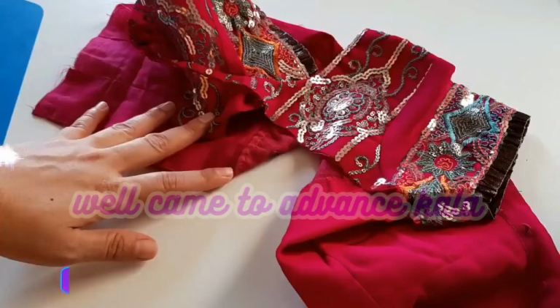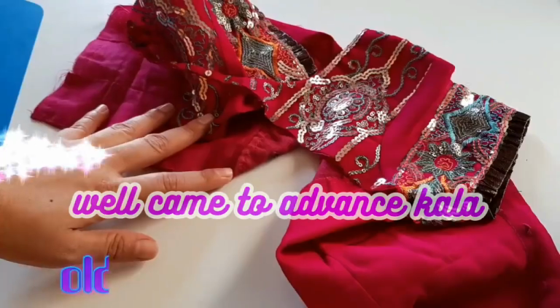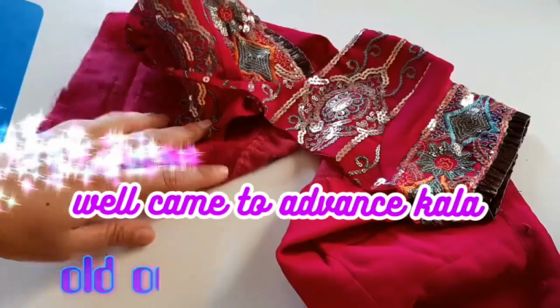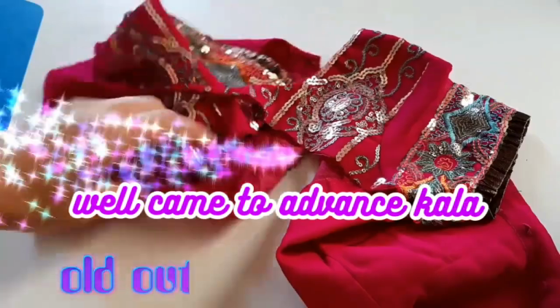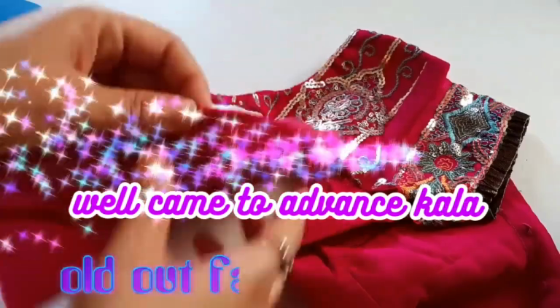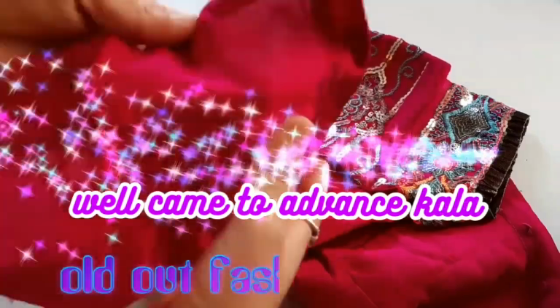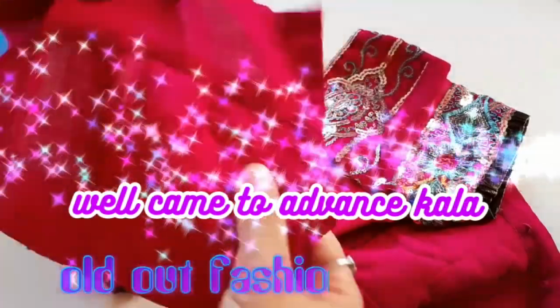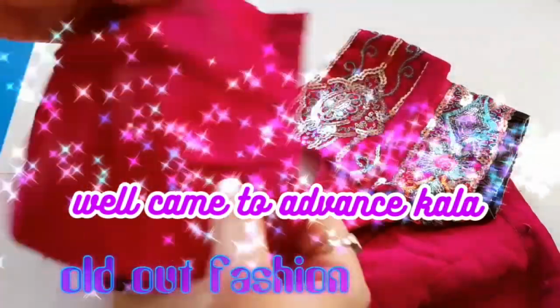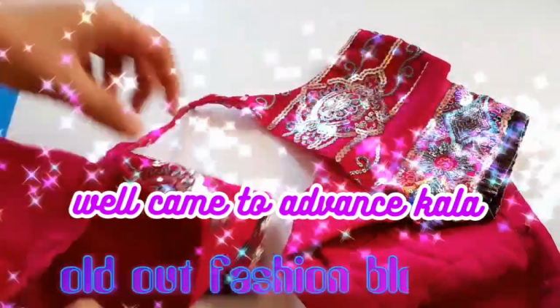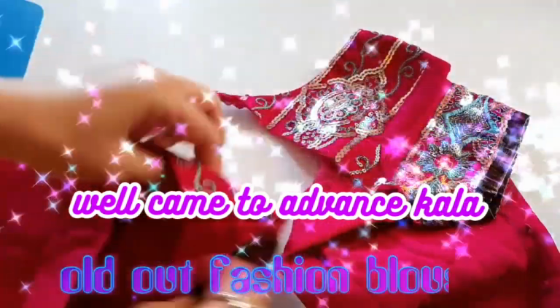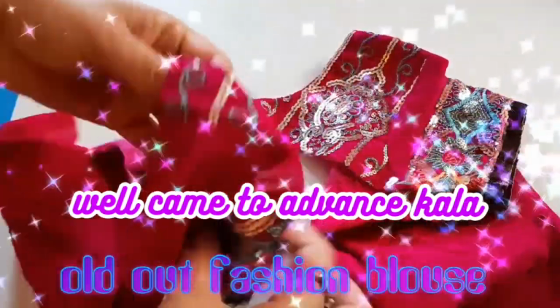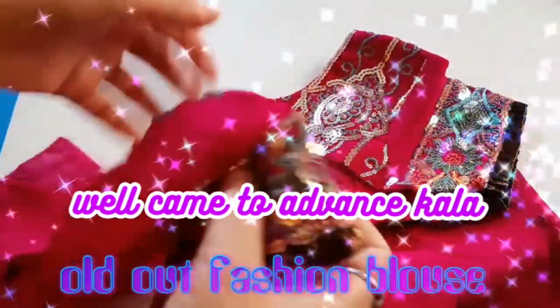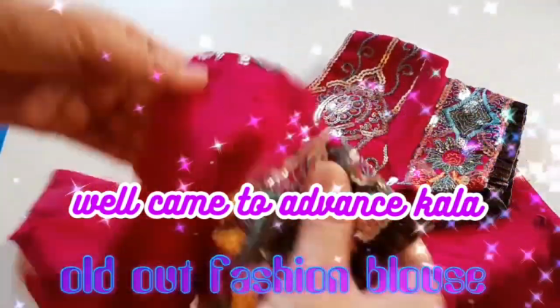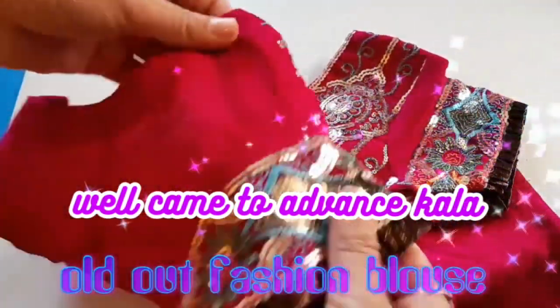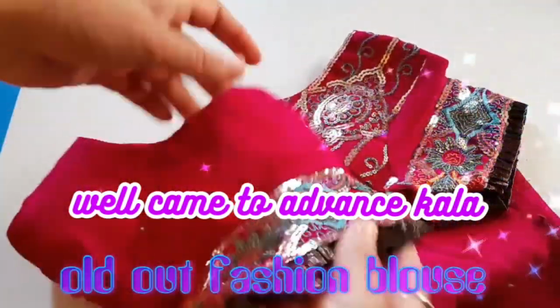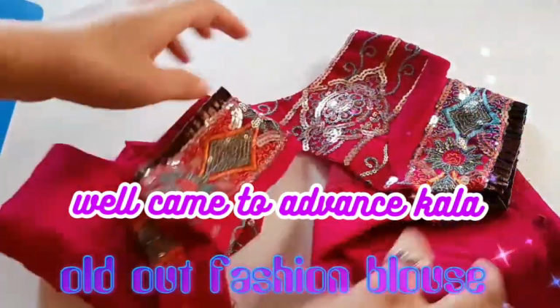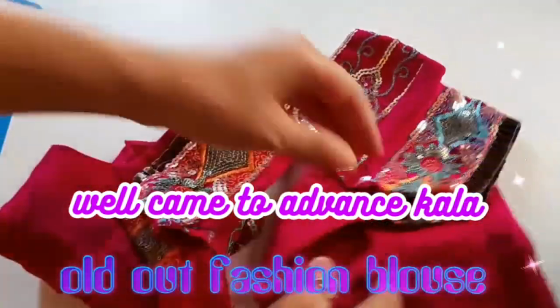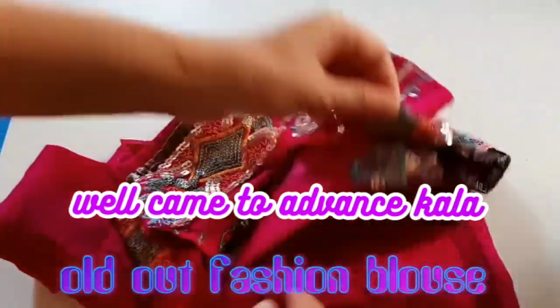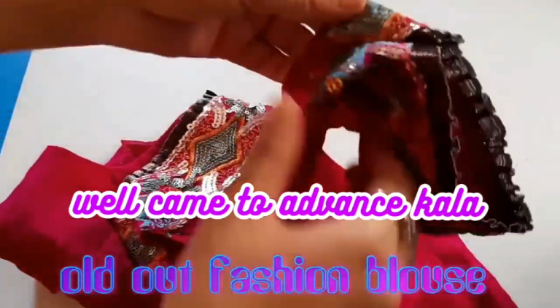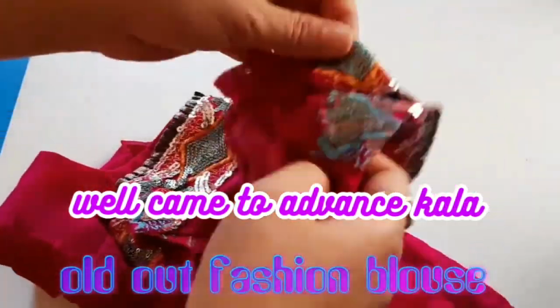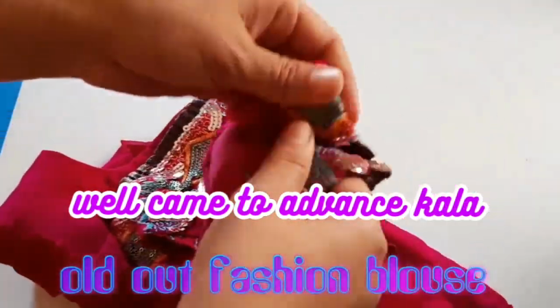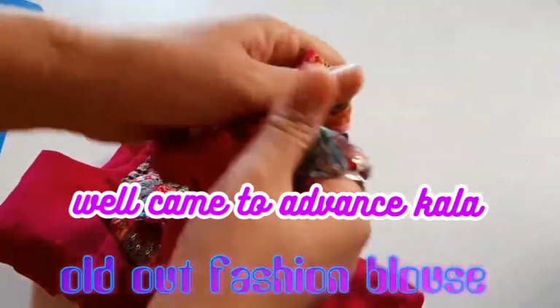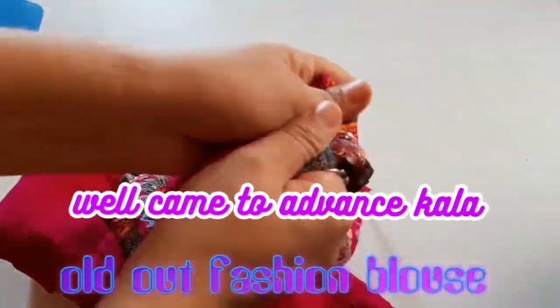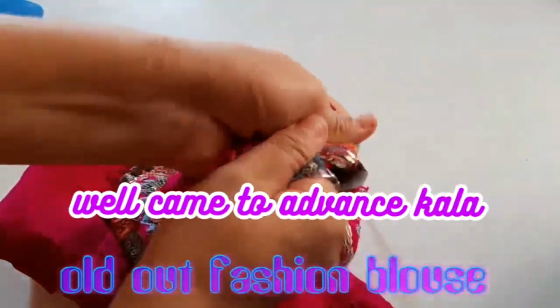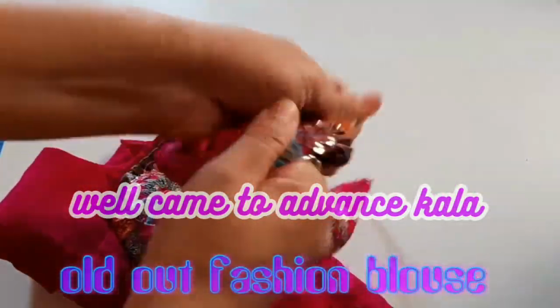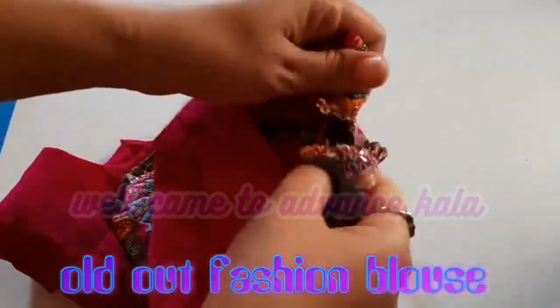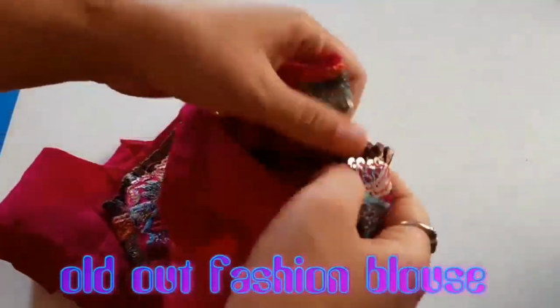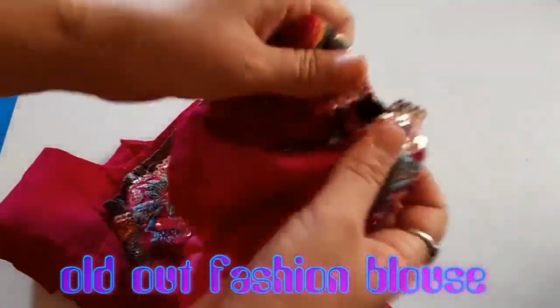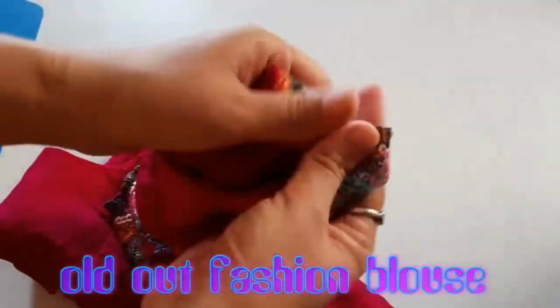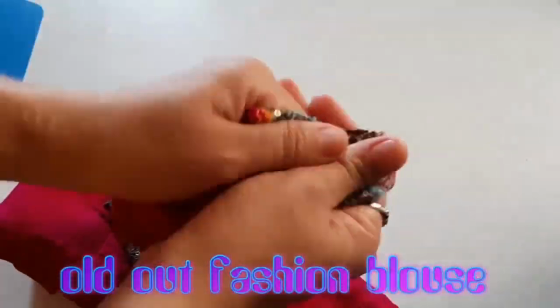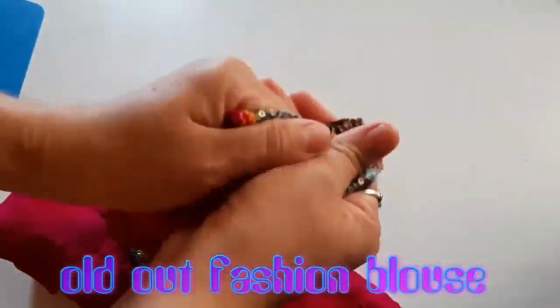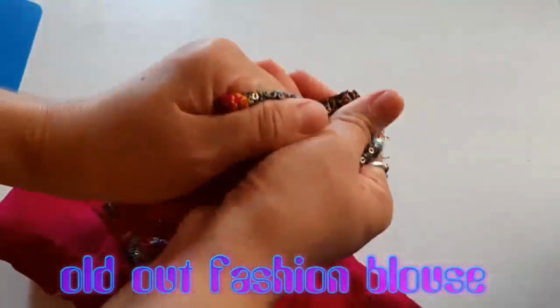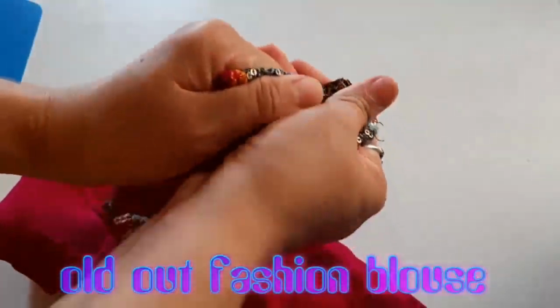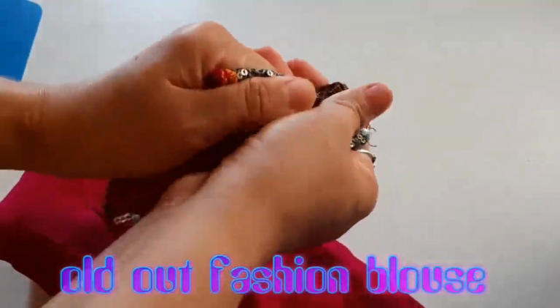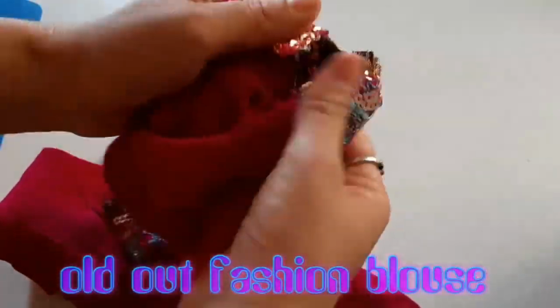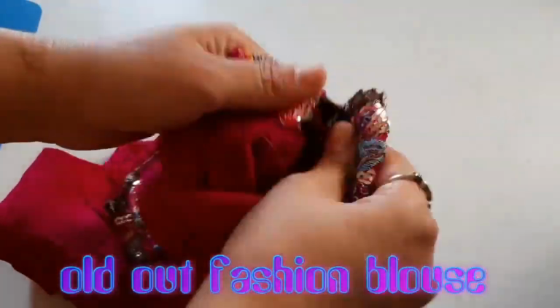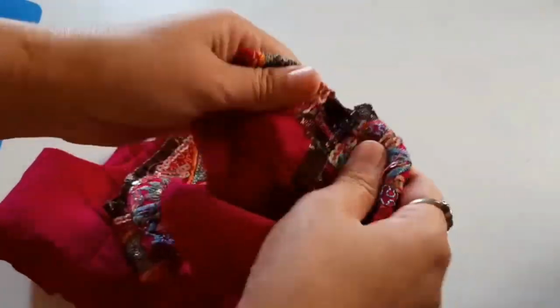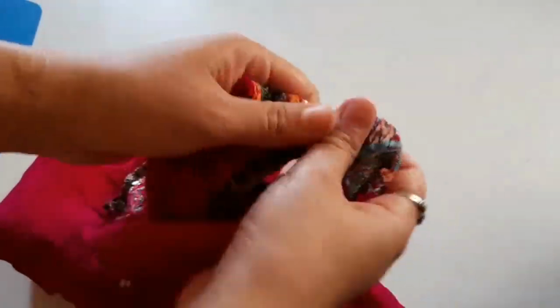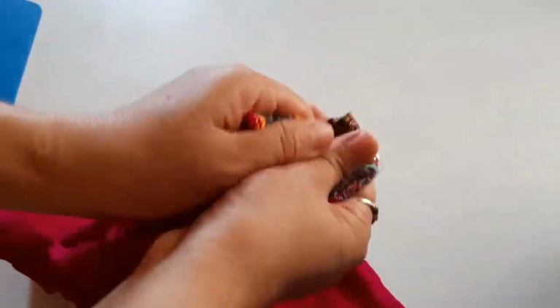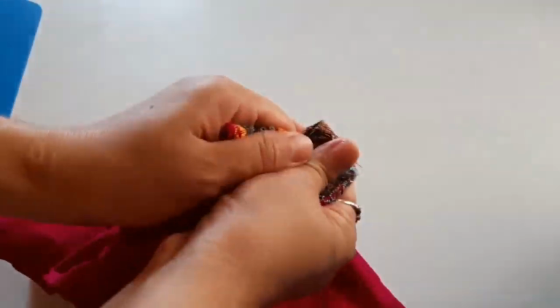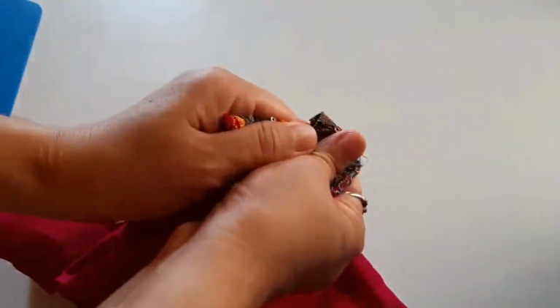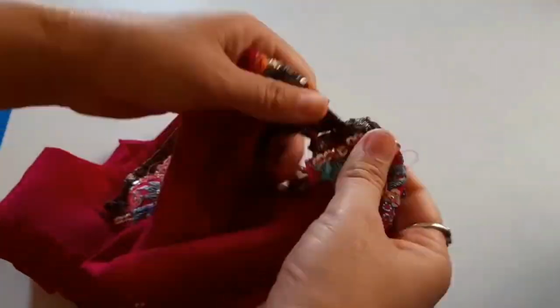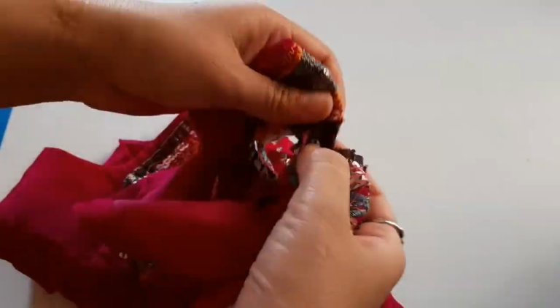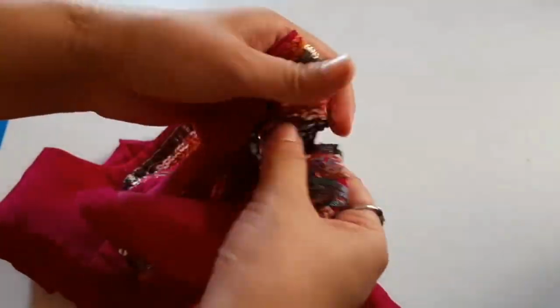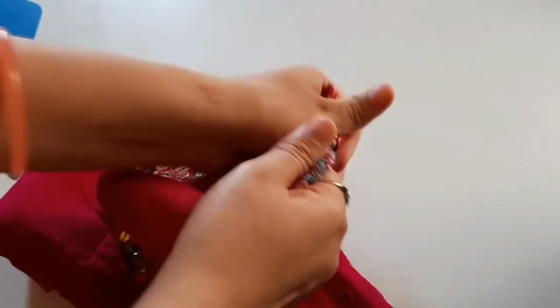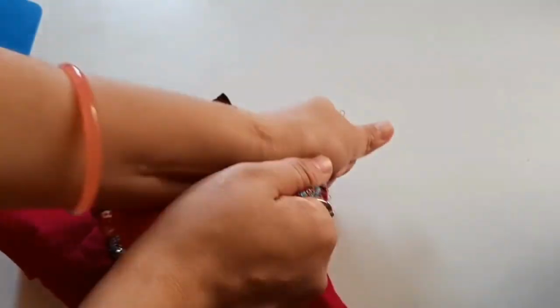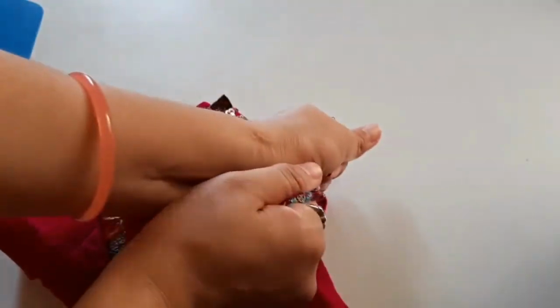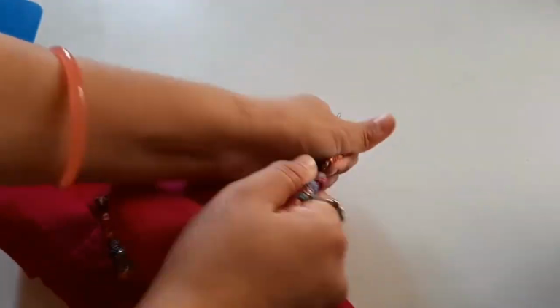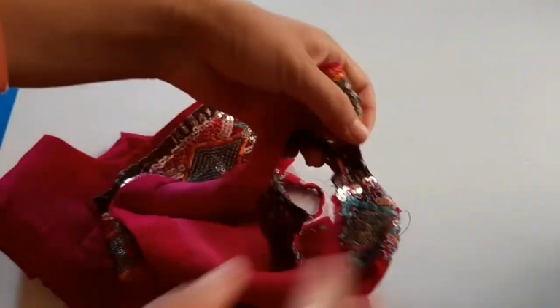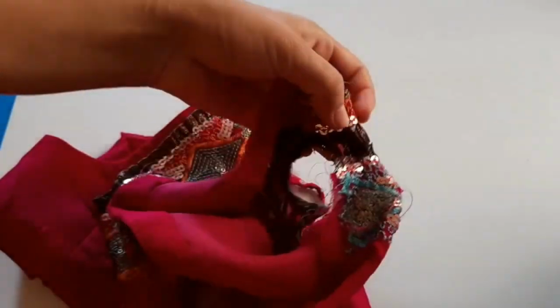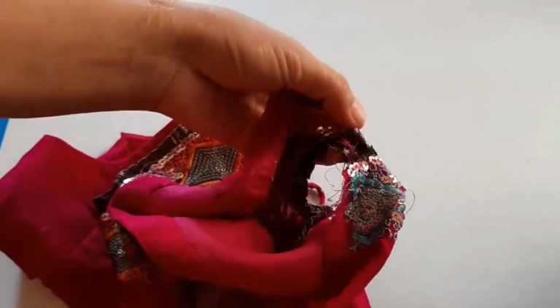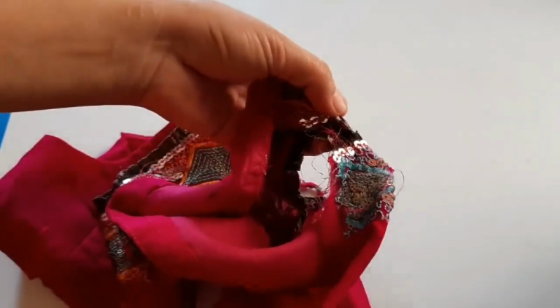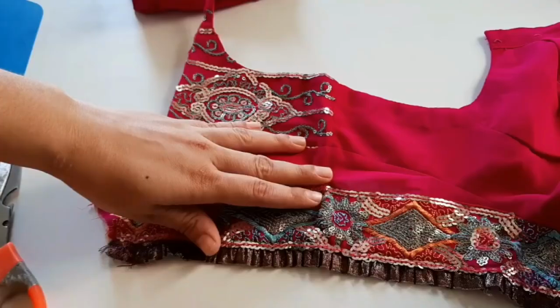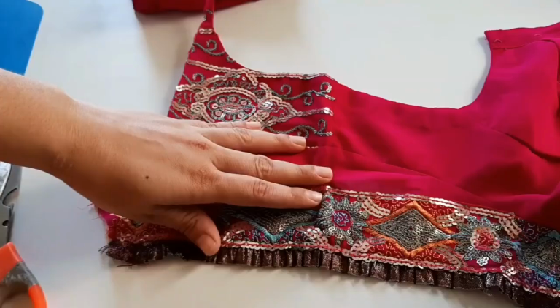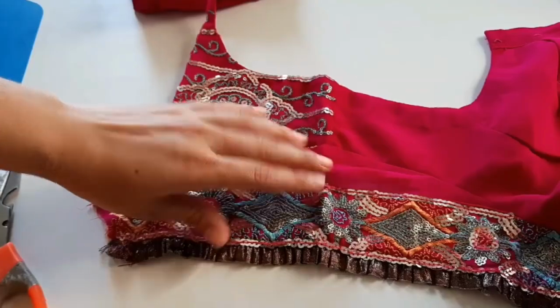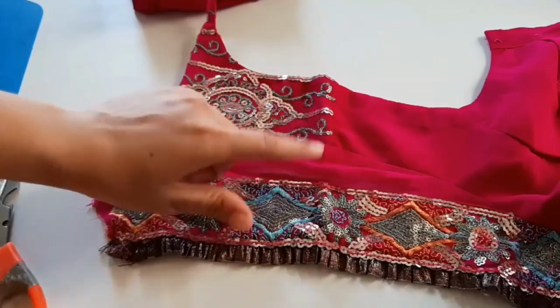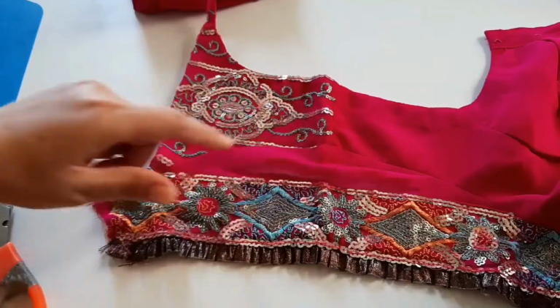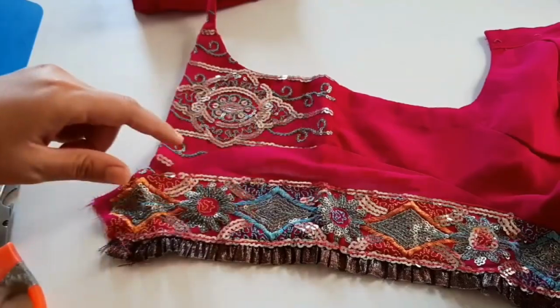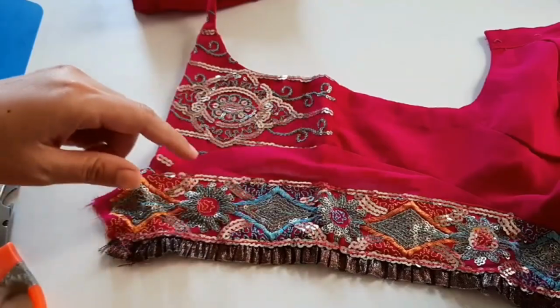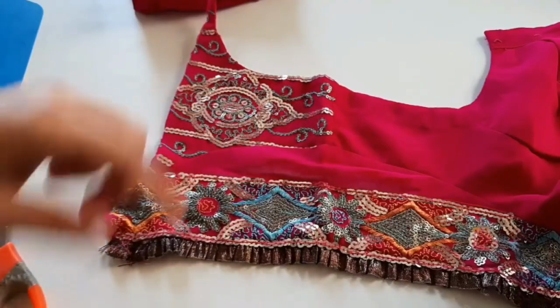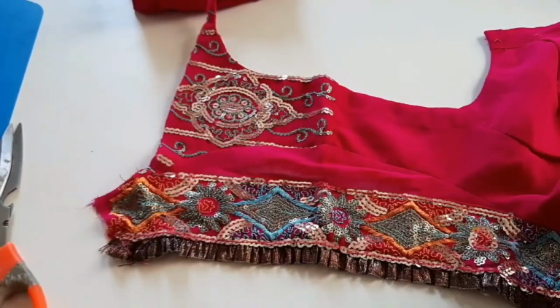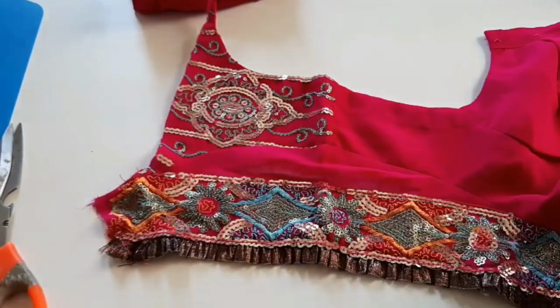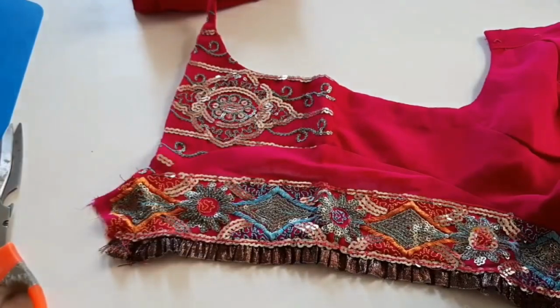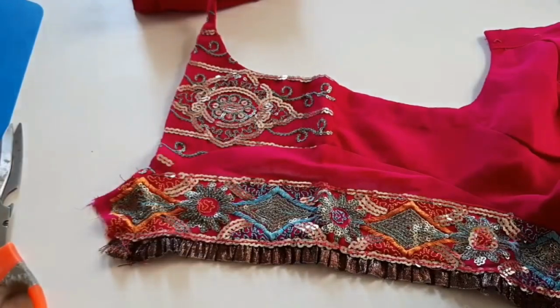Hello friends, I am Neha and welcome to your advanced class. Friends, we will use this old blouse.